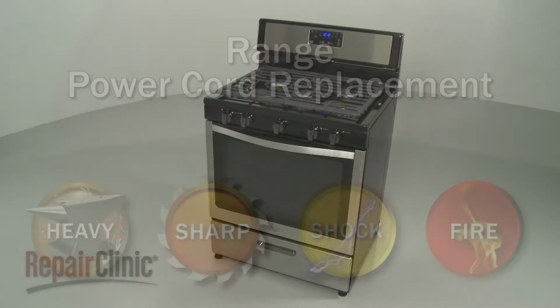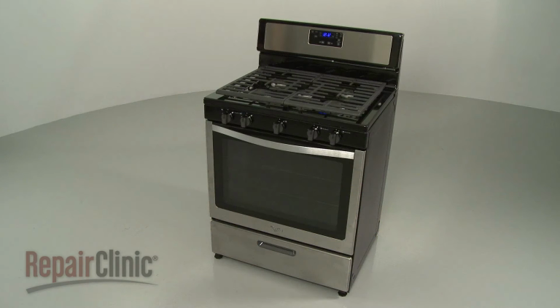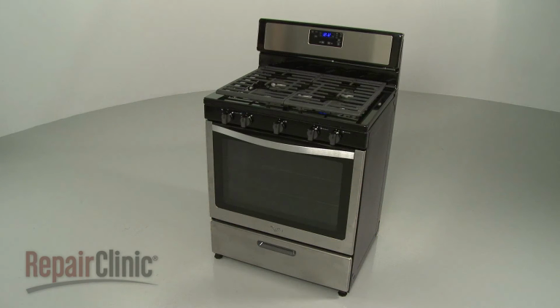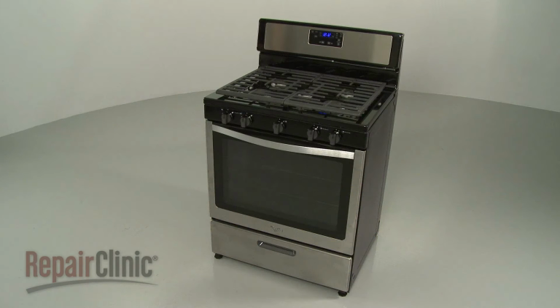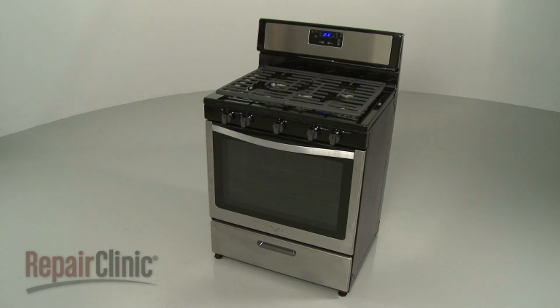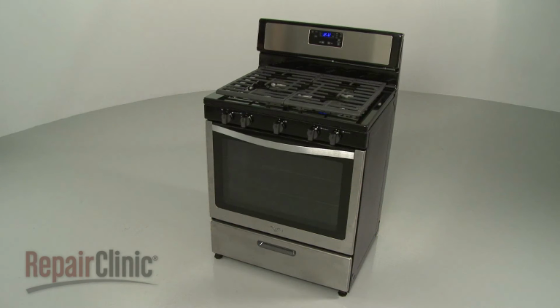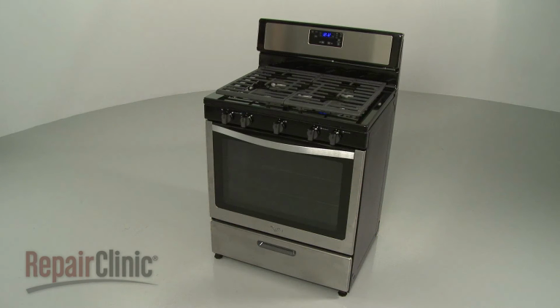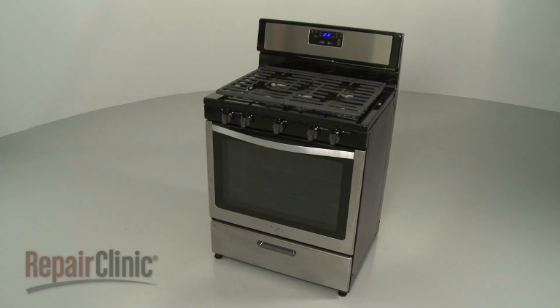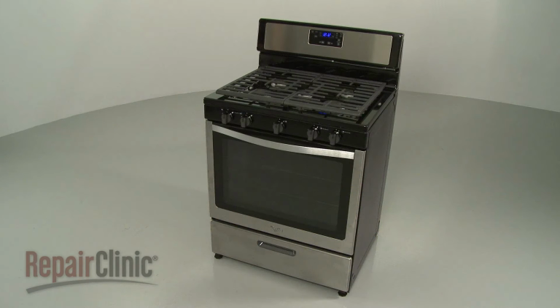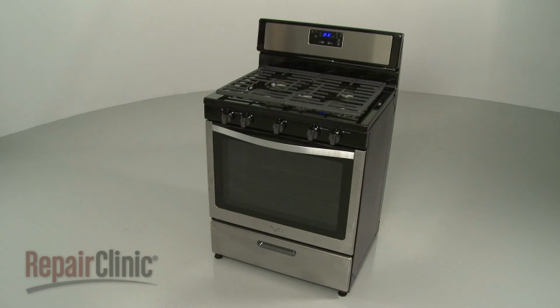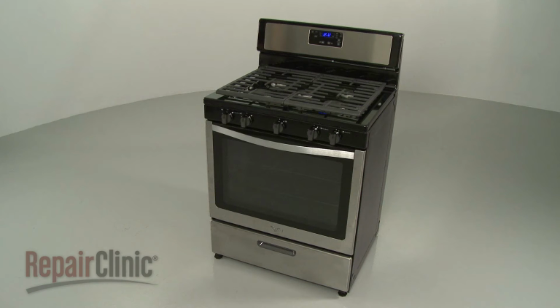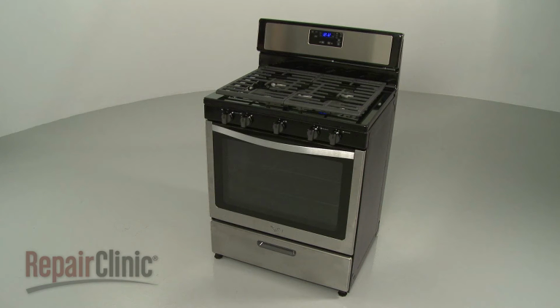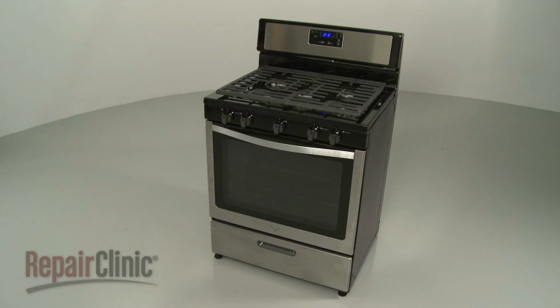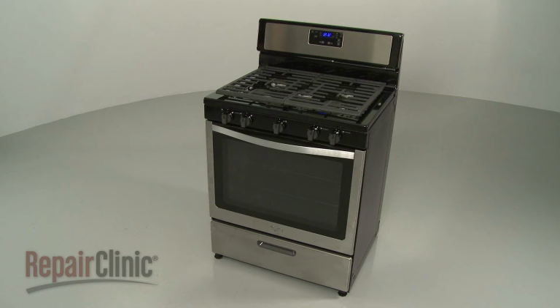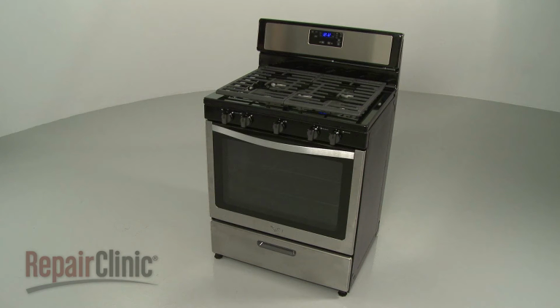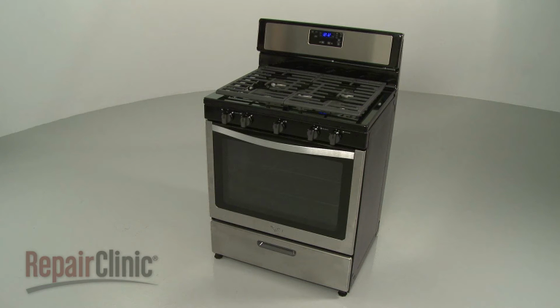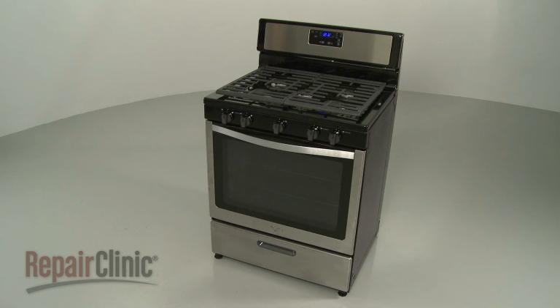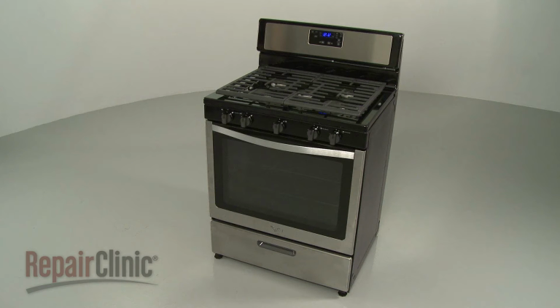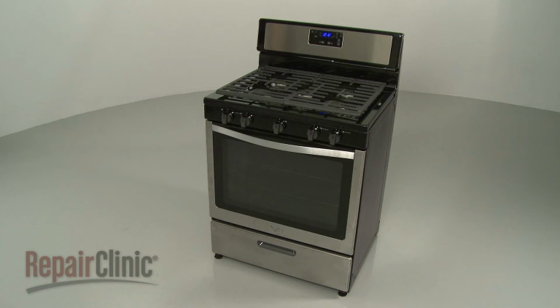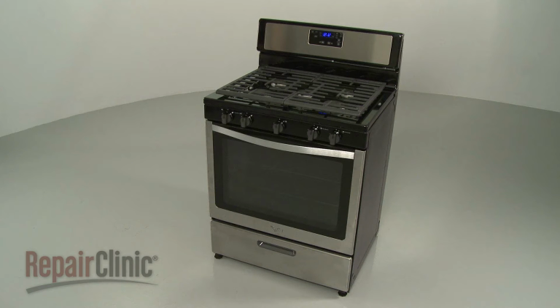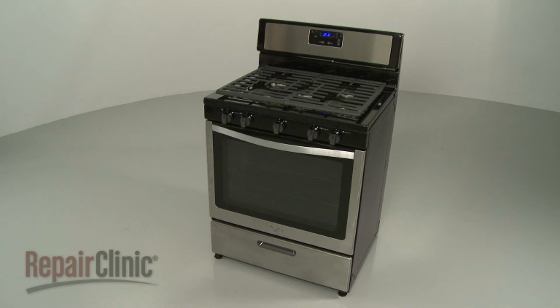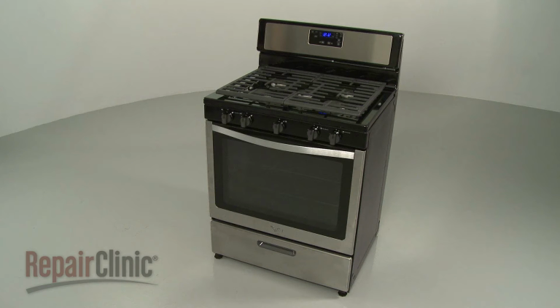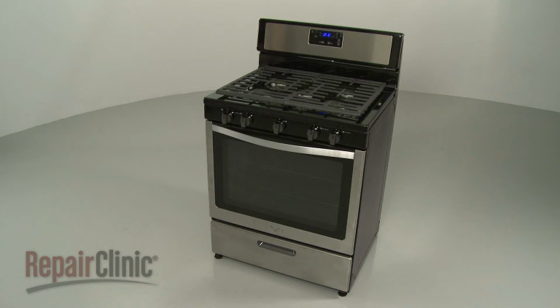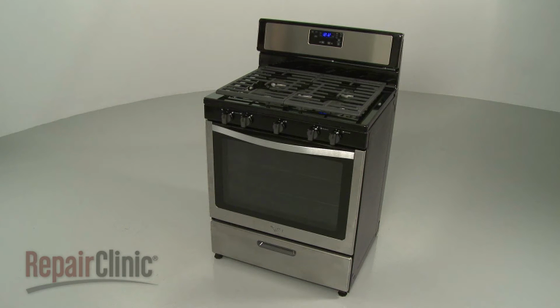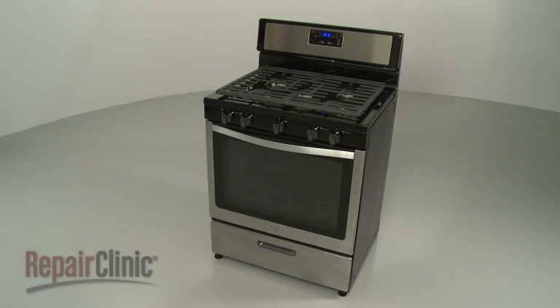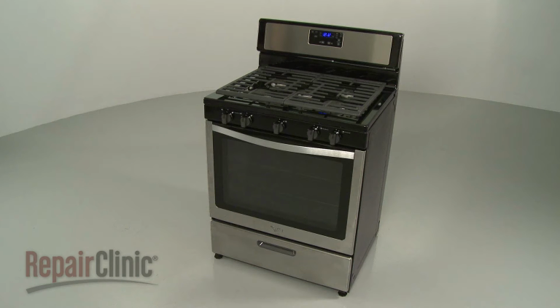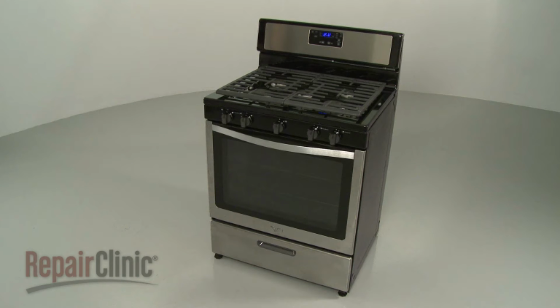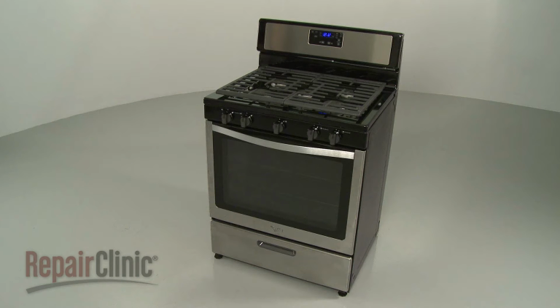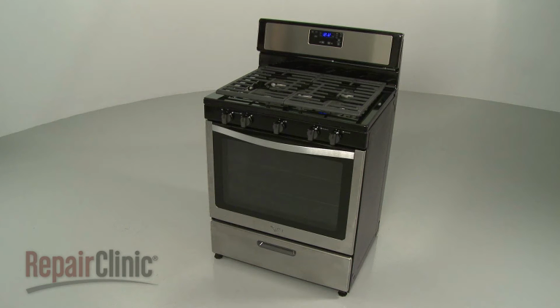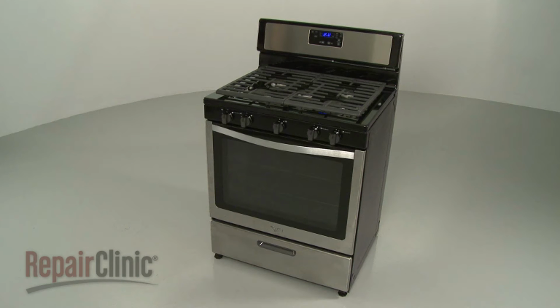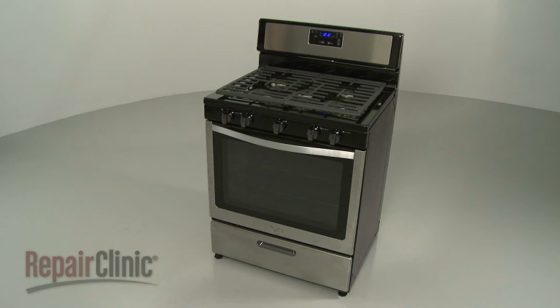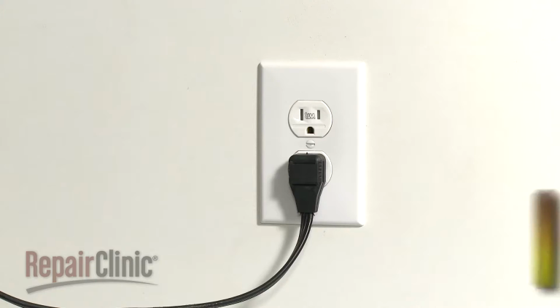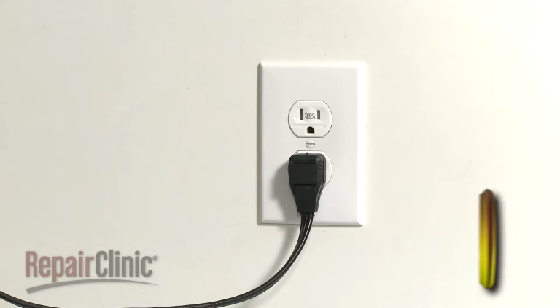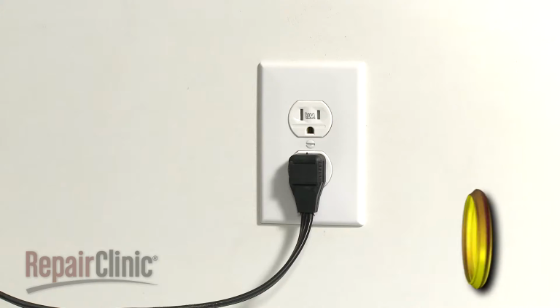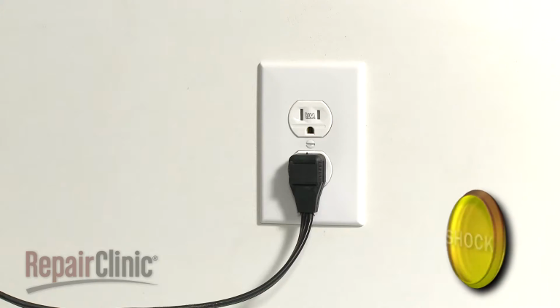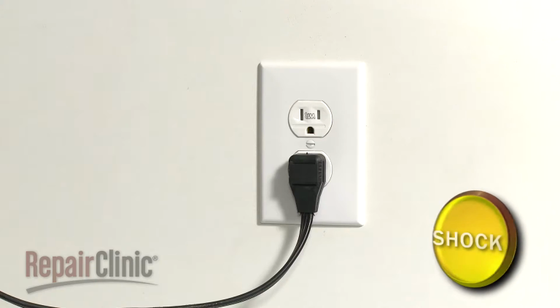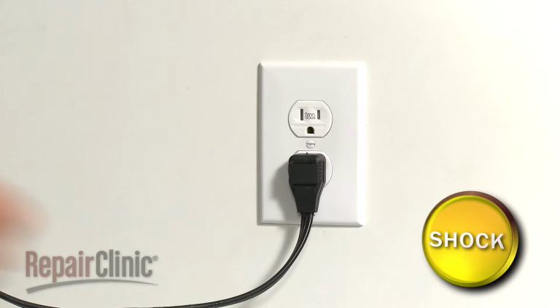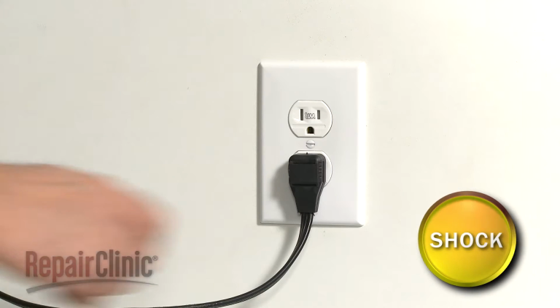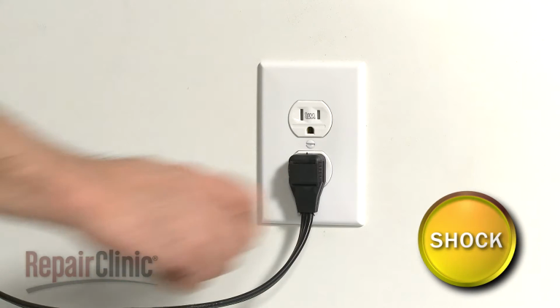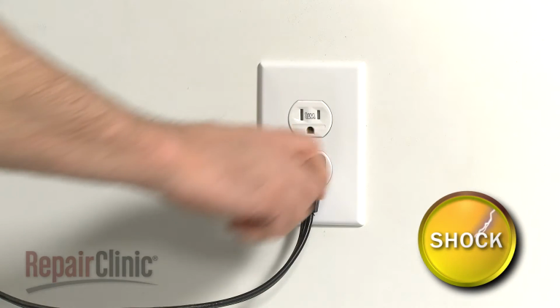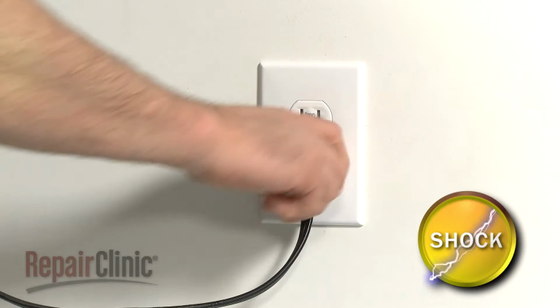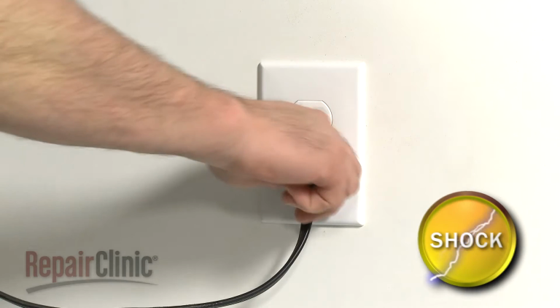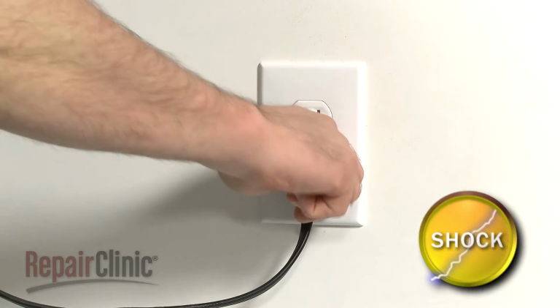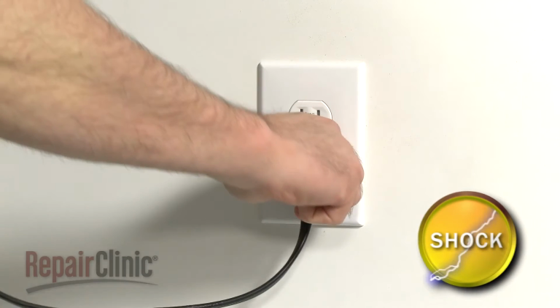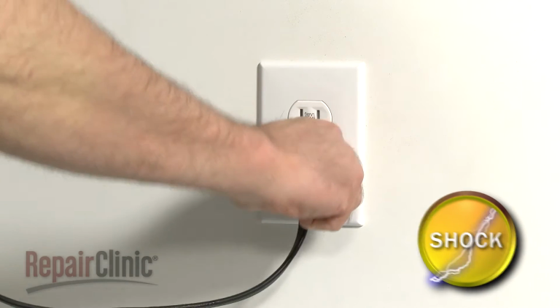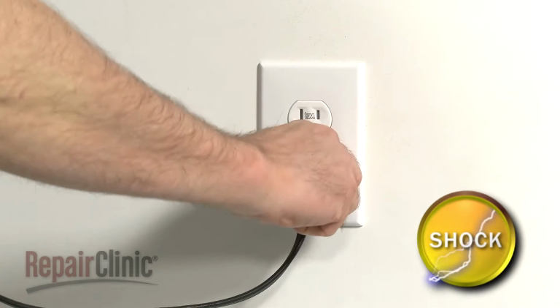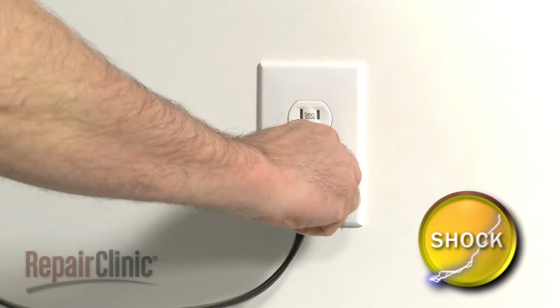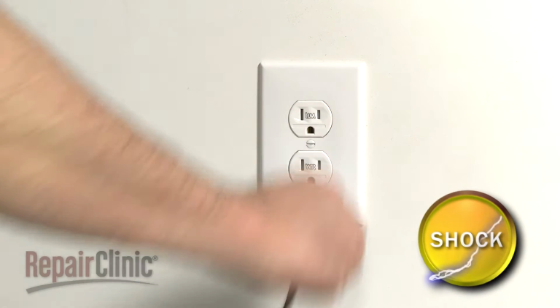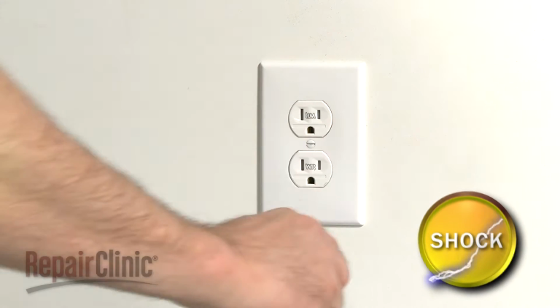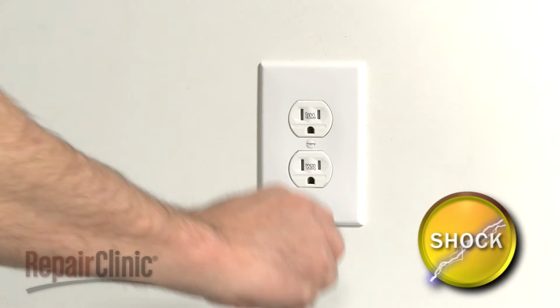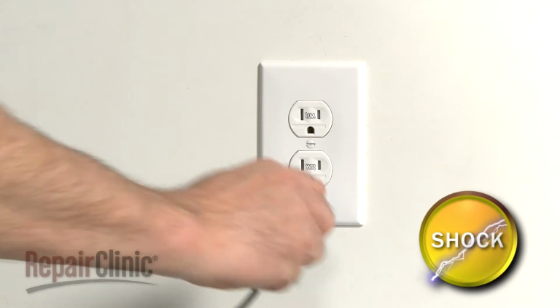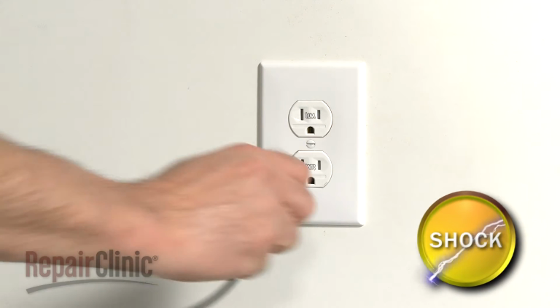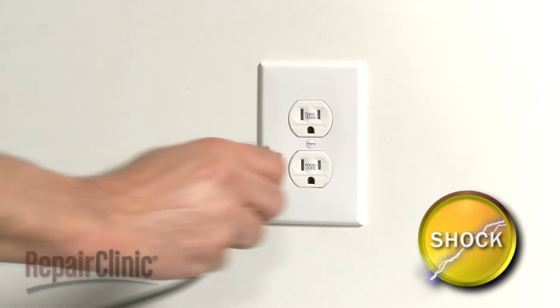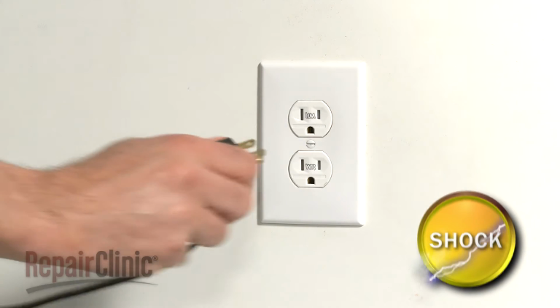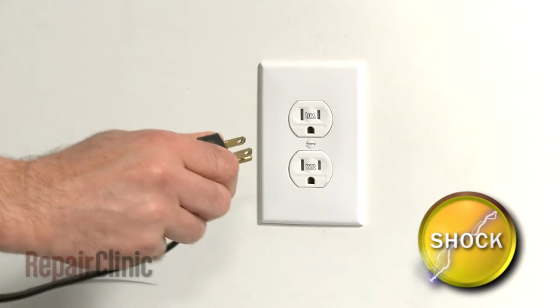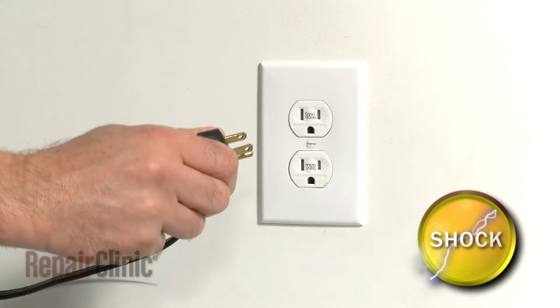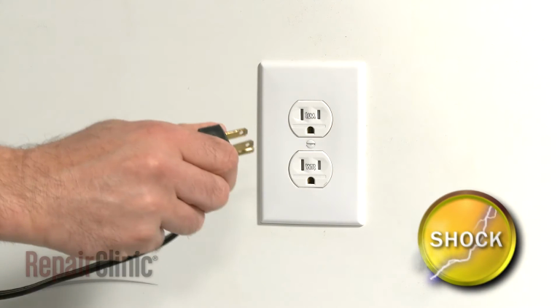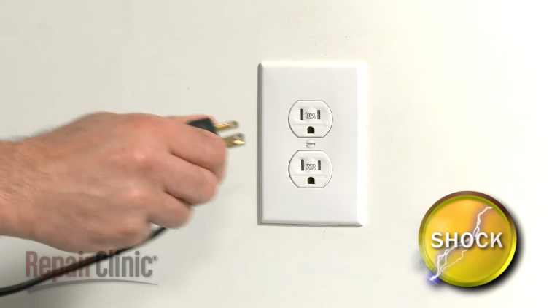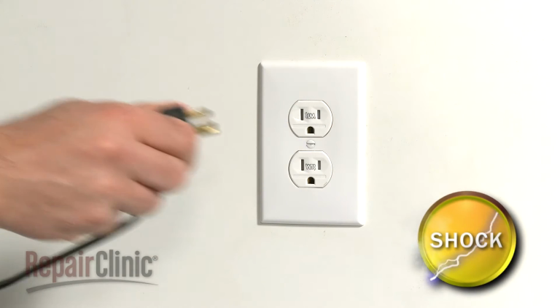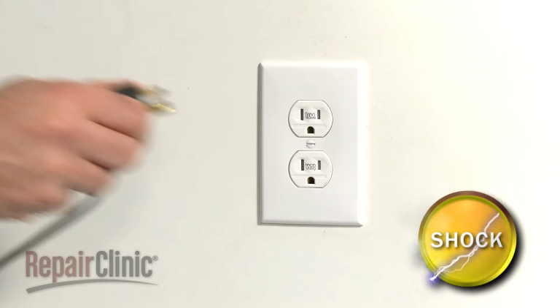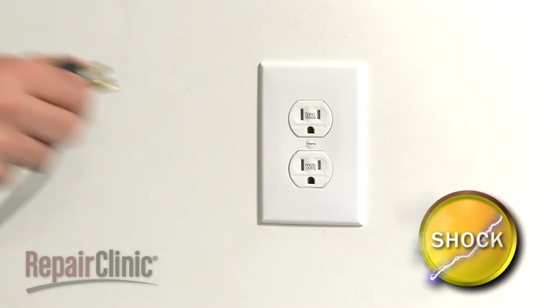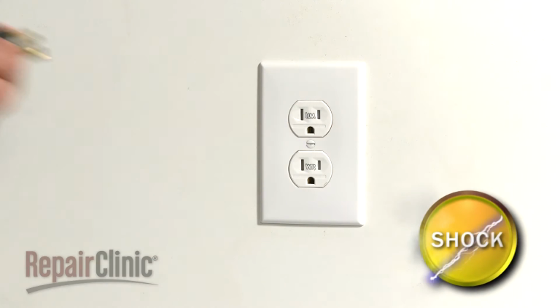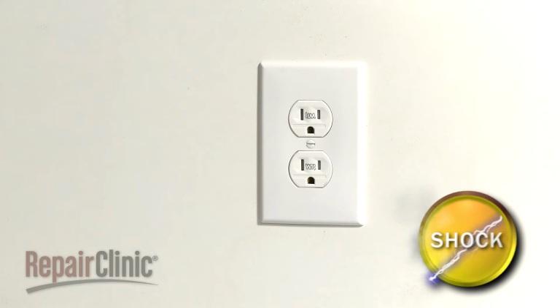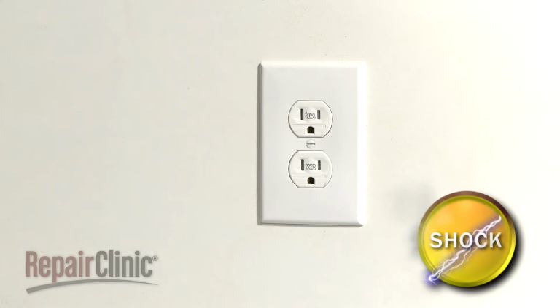Before you replace the power cord on your range, make sure the old cord is unplugged.